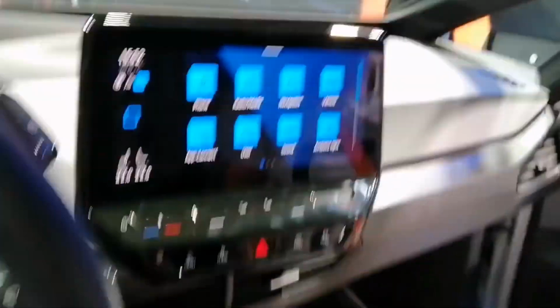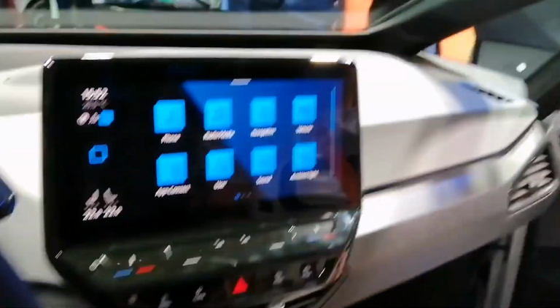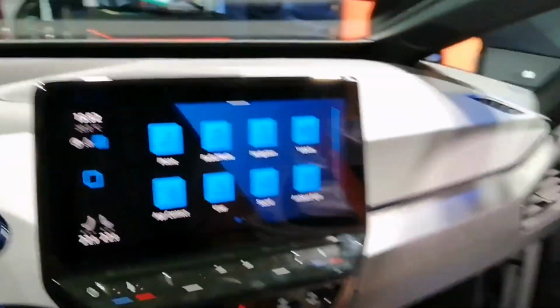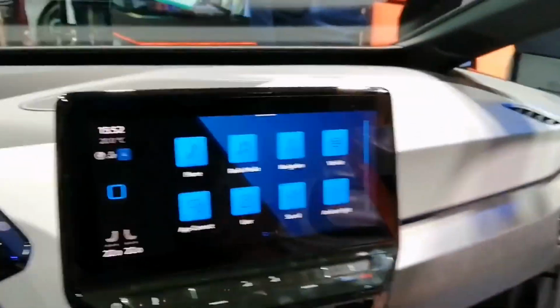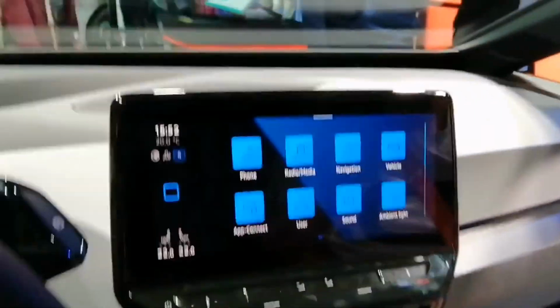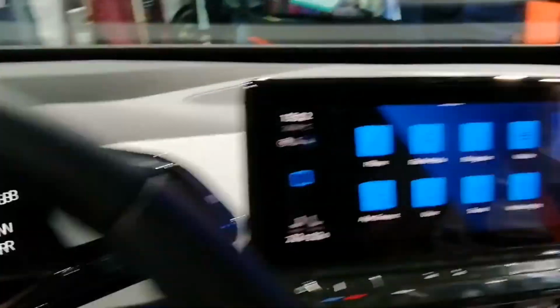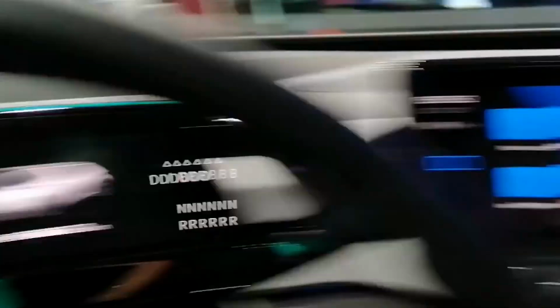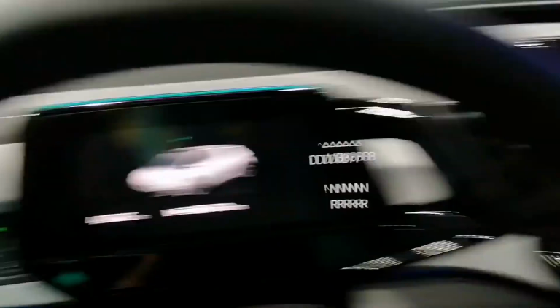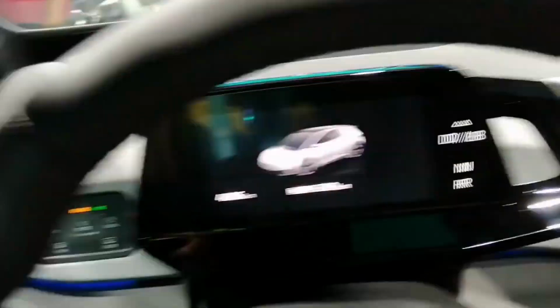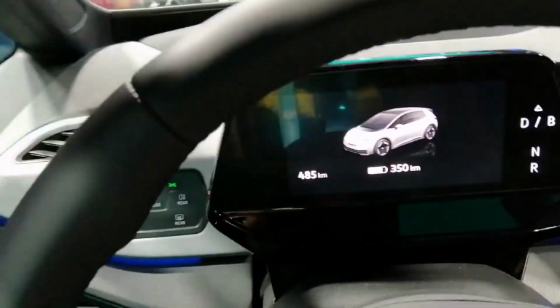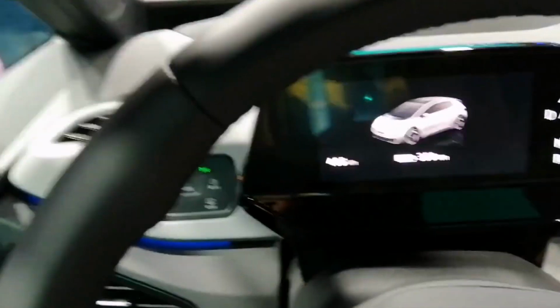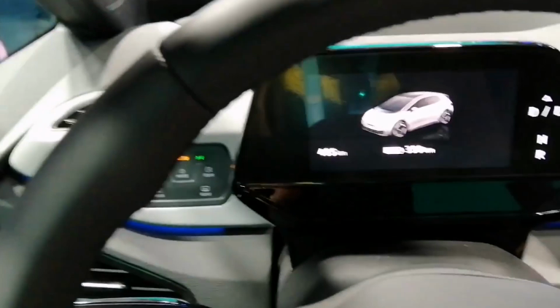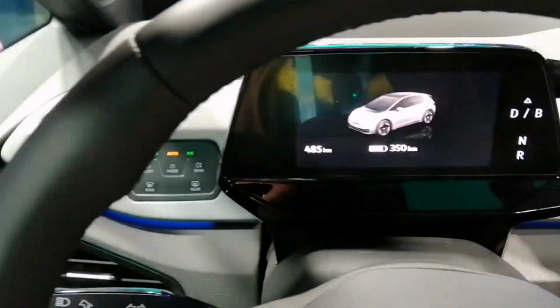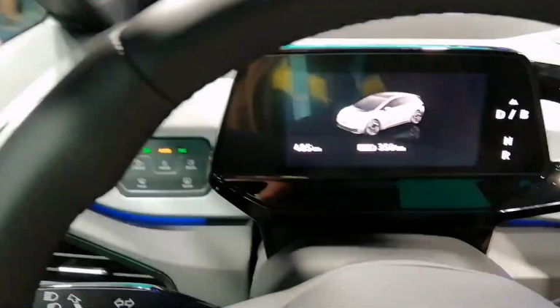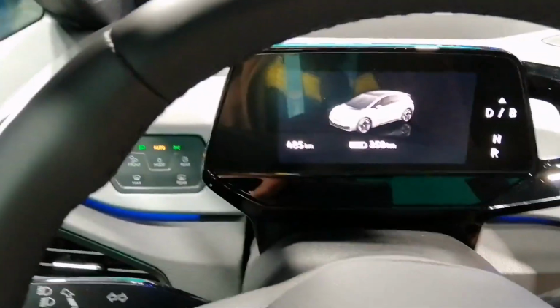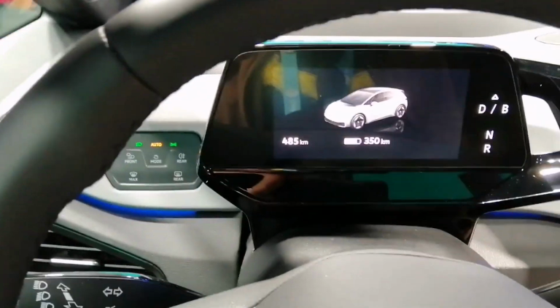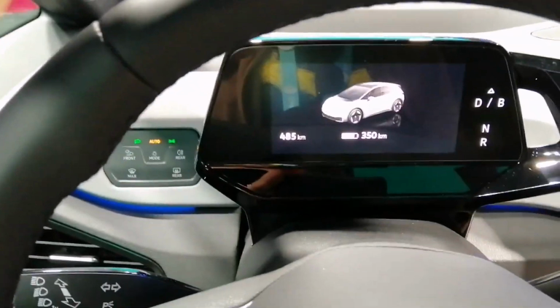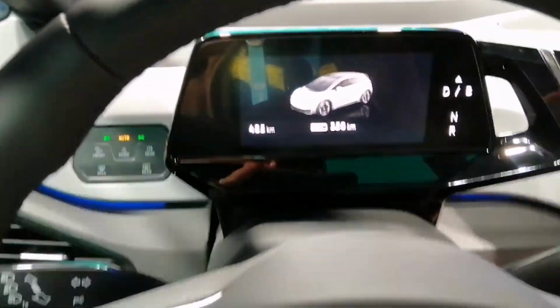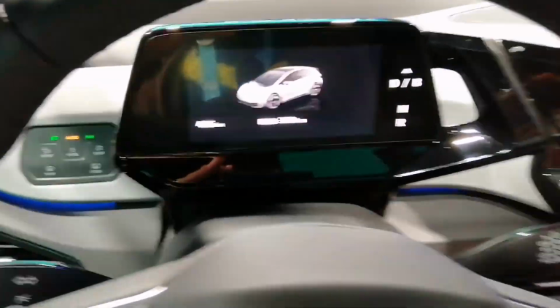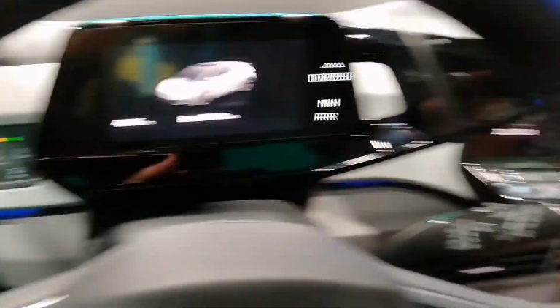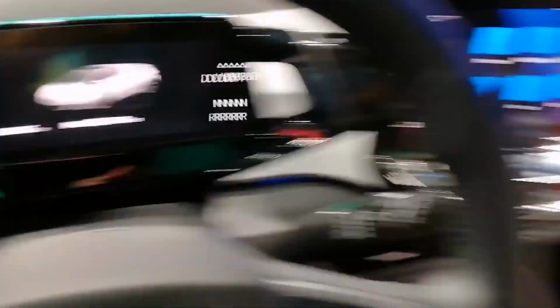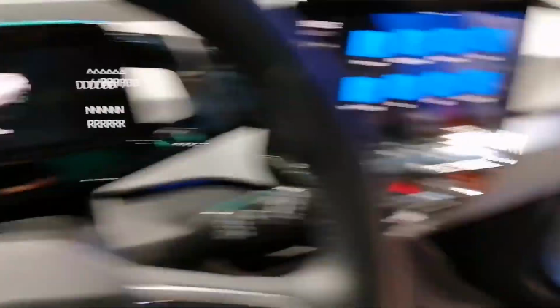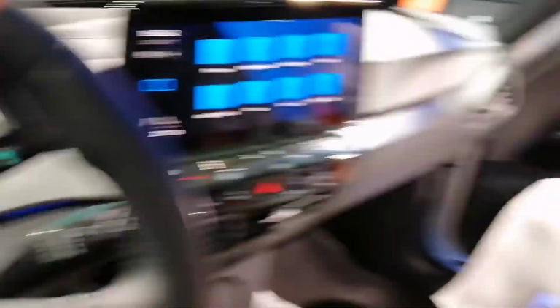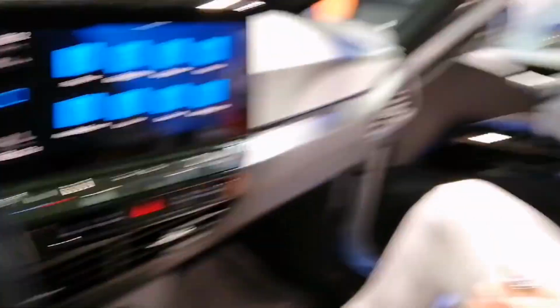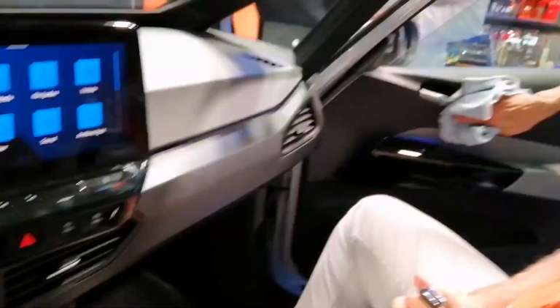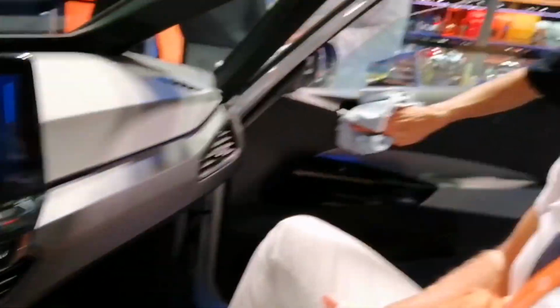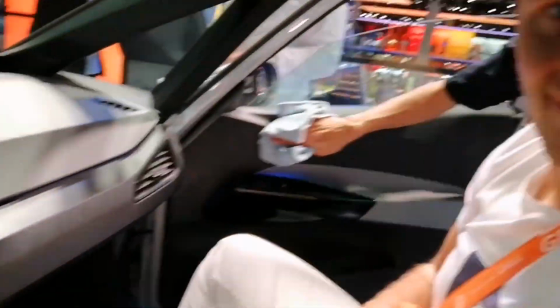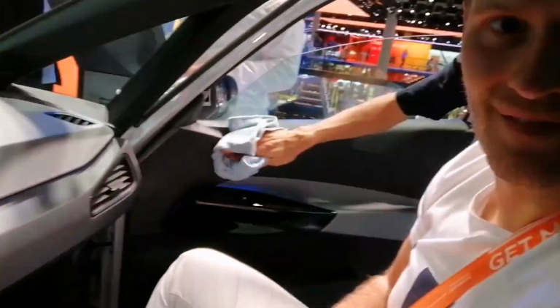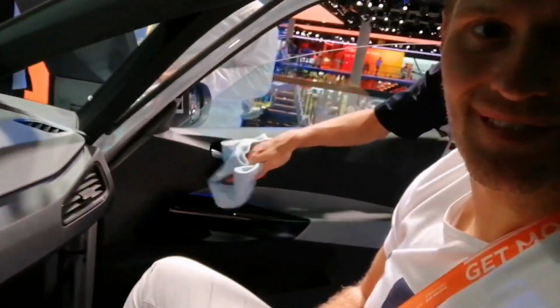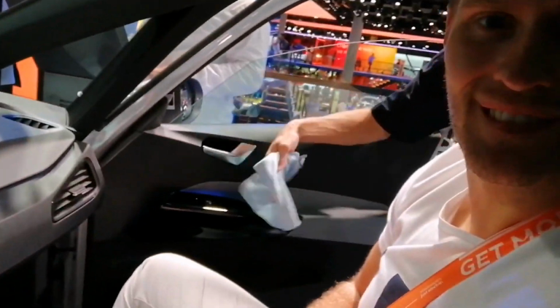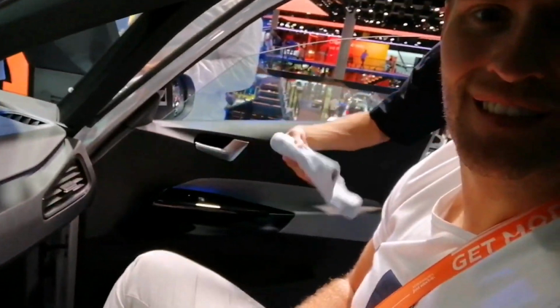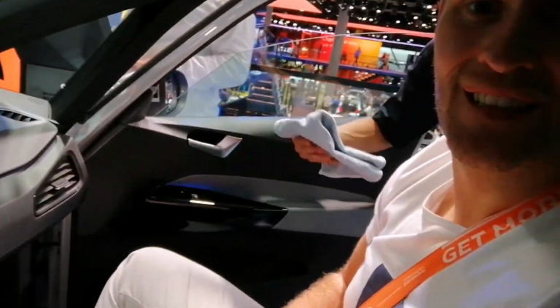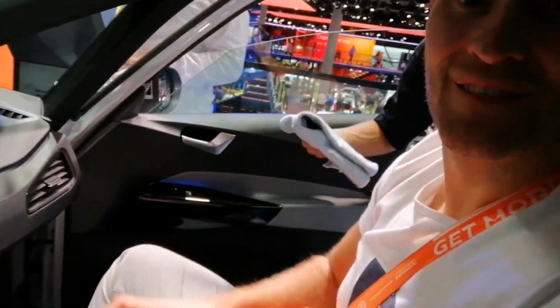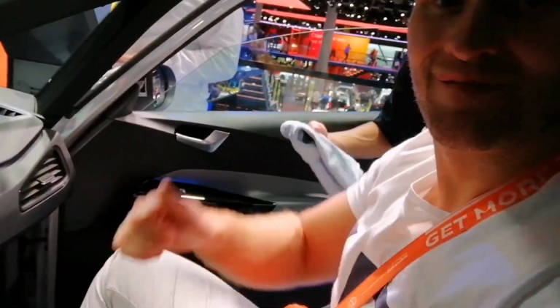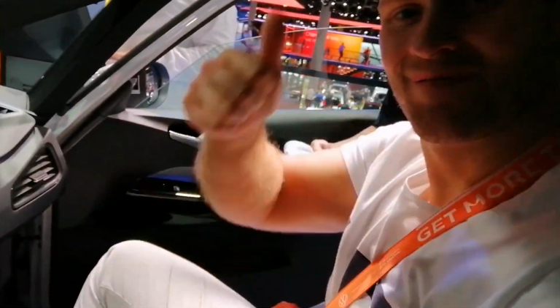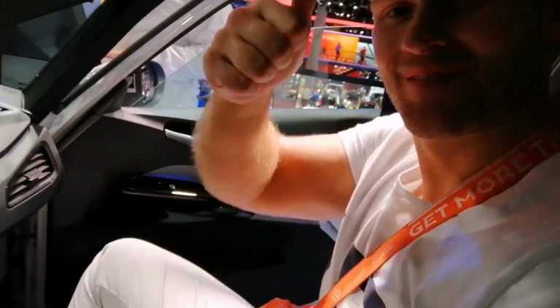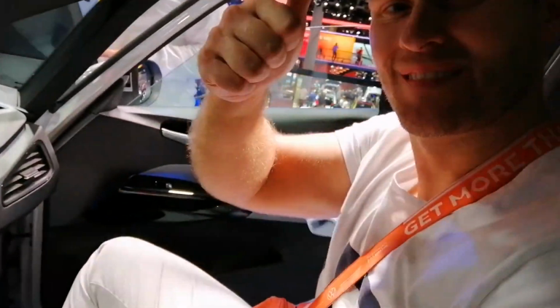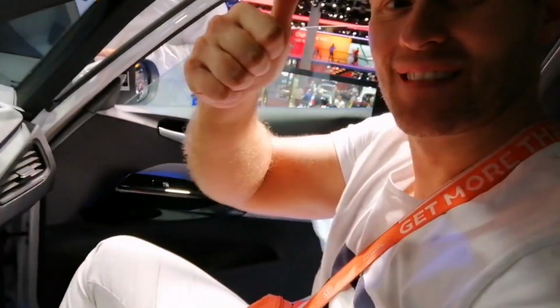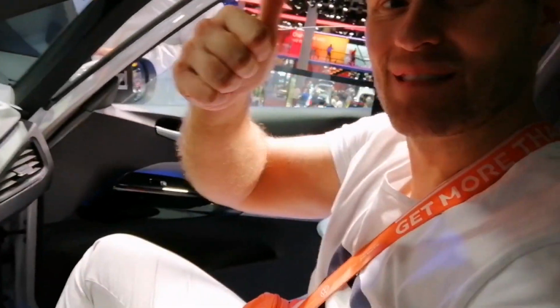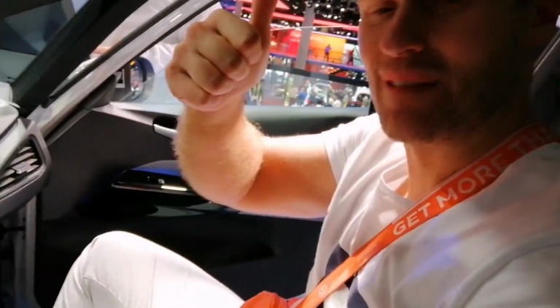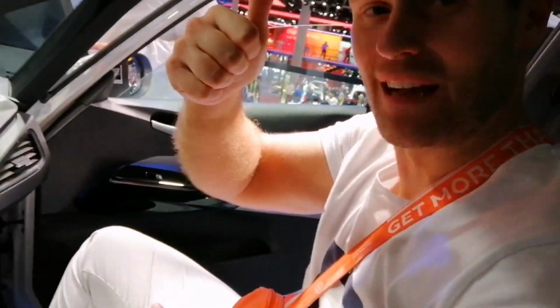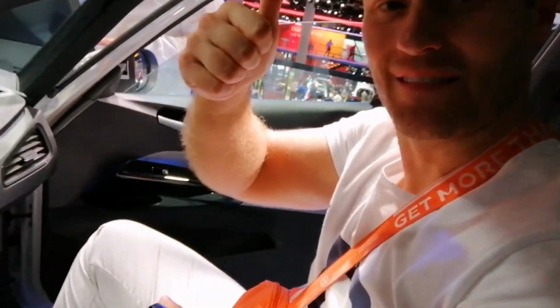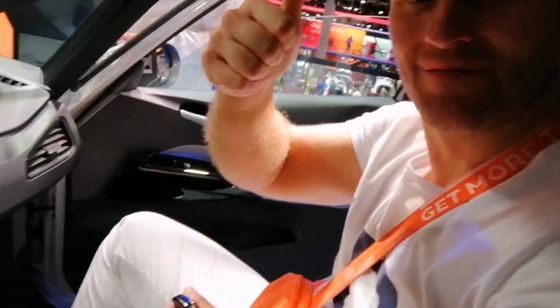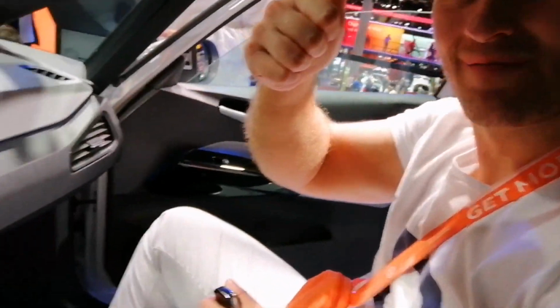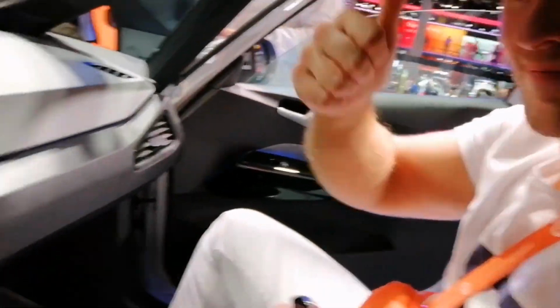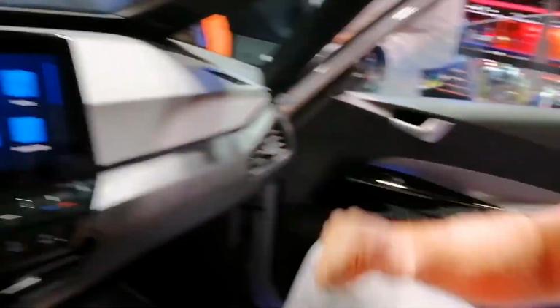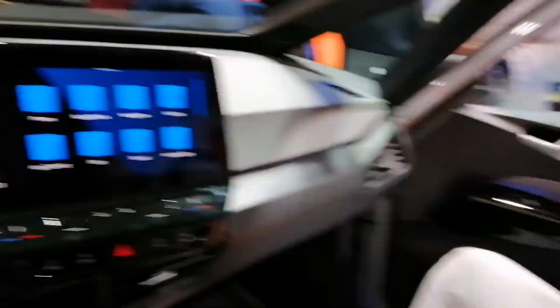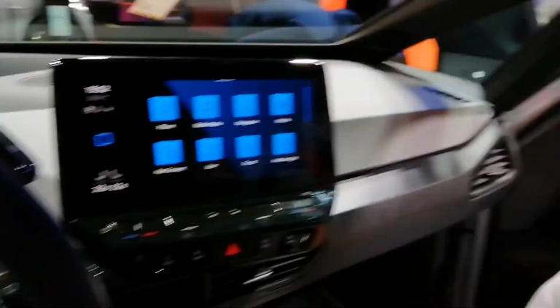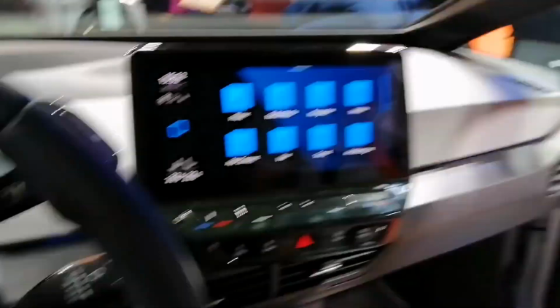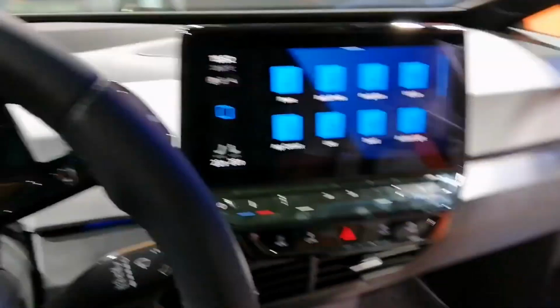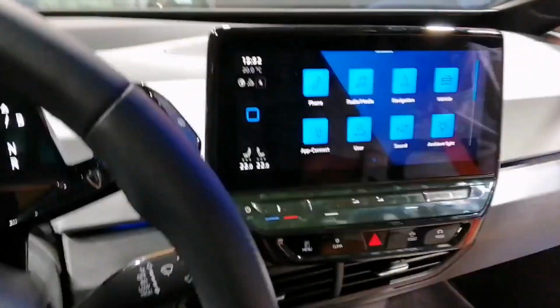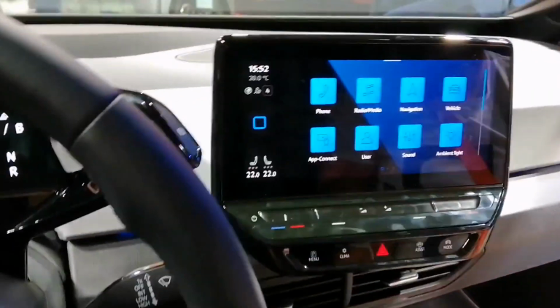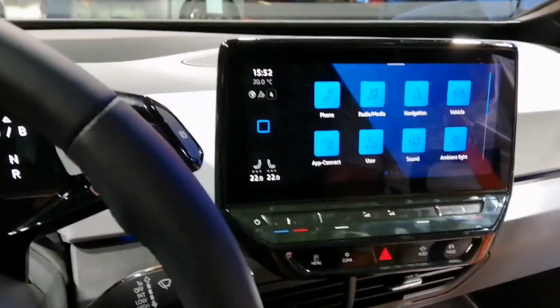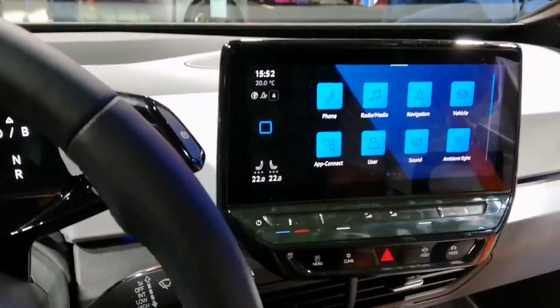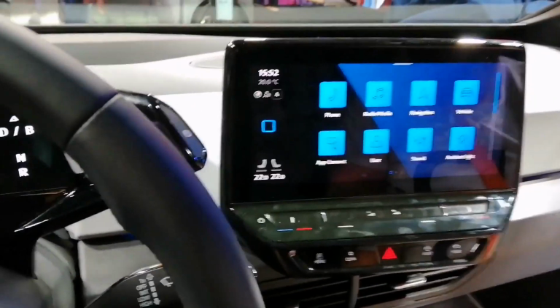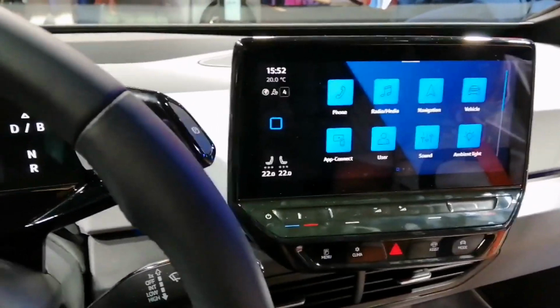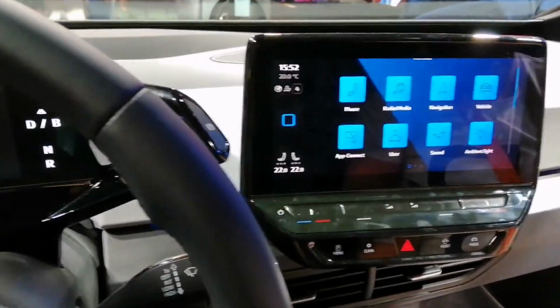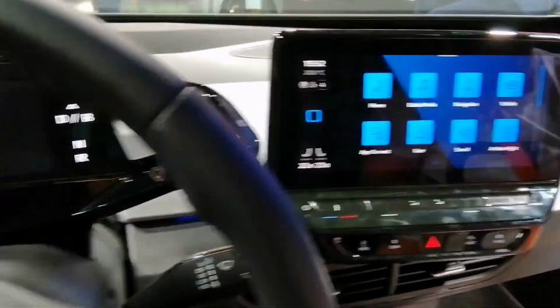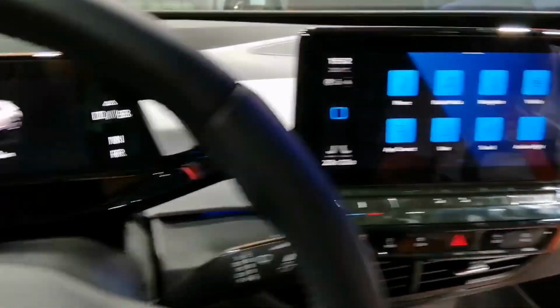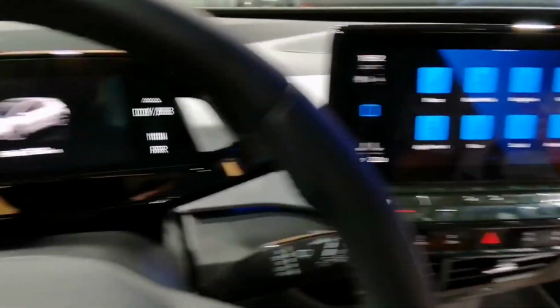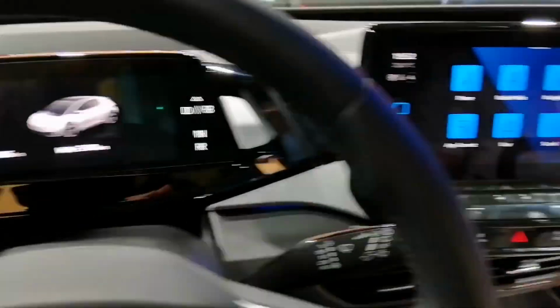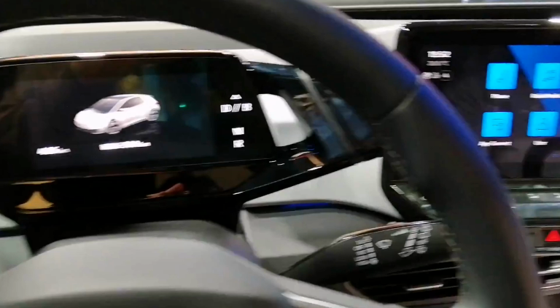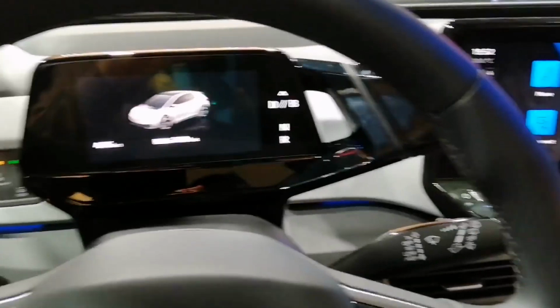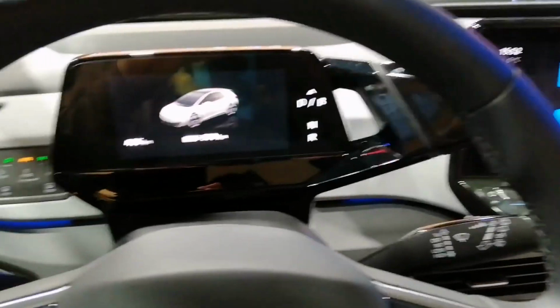I think we've heard enough. Thank you very much for the information.